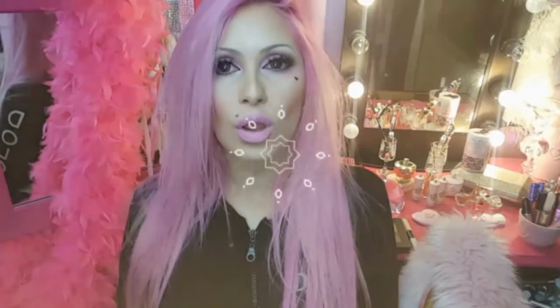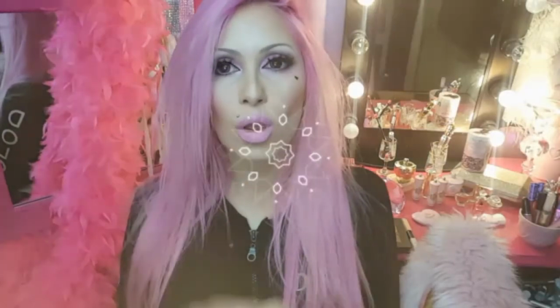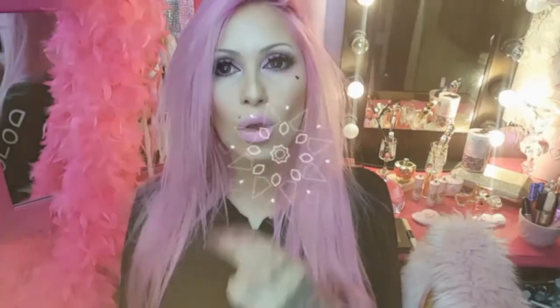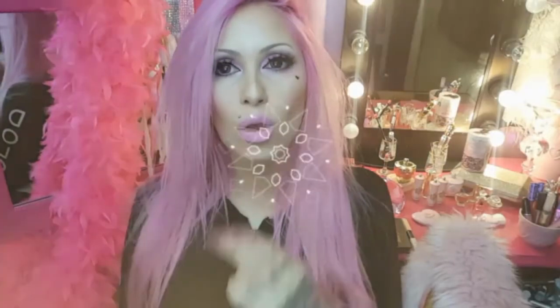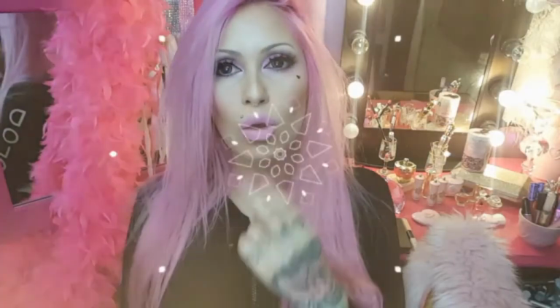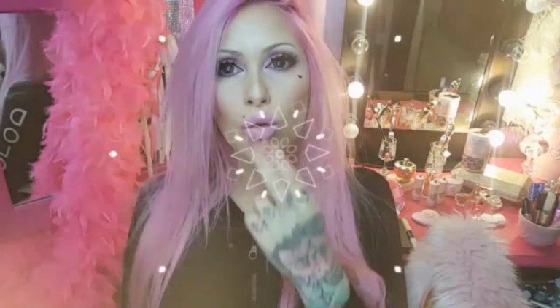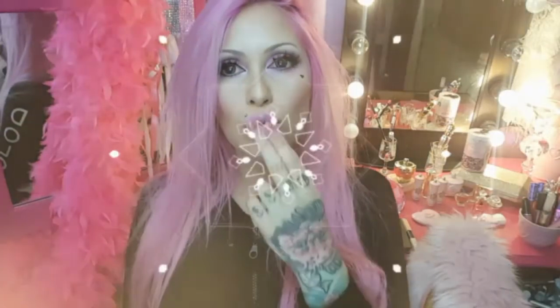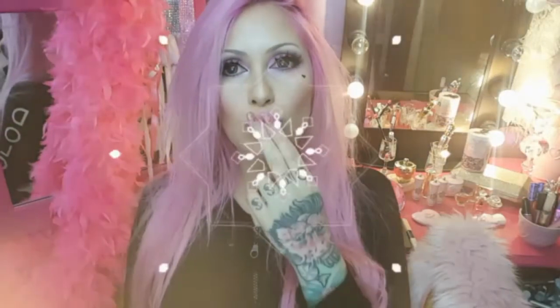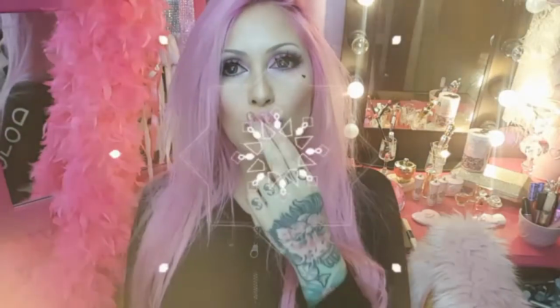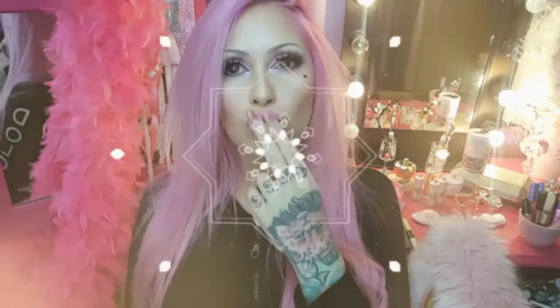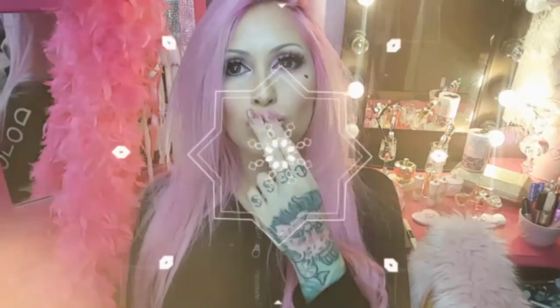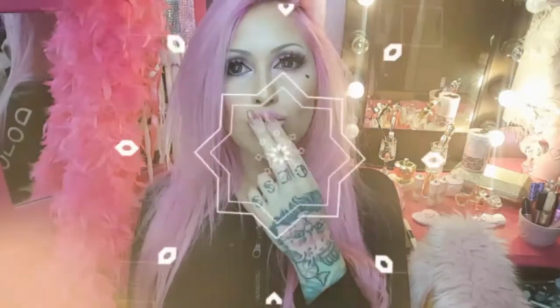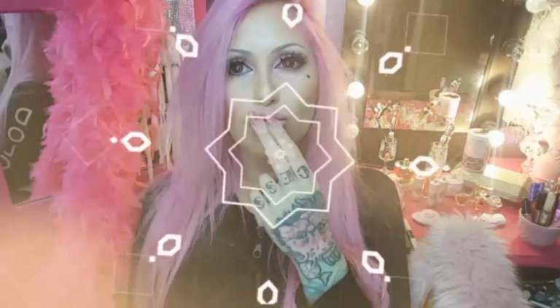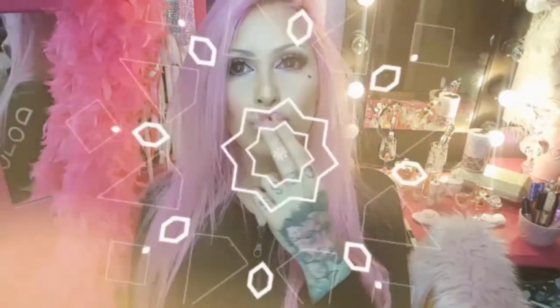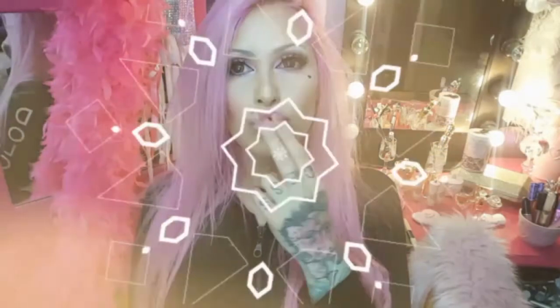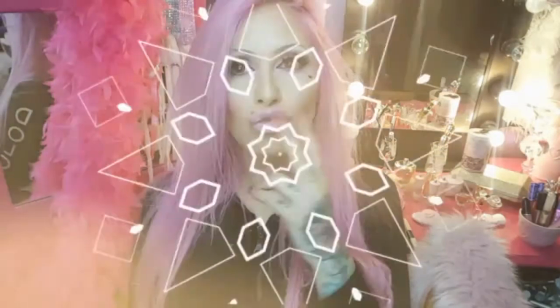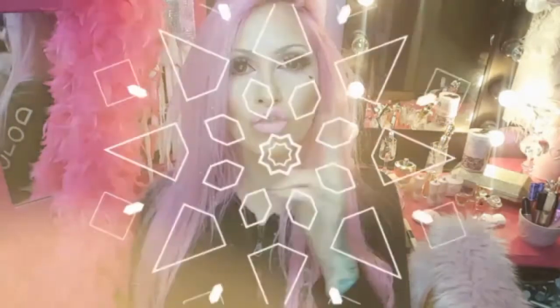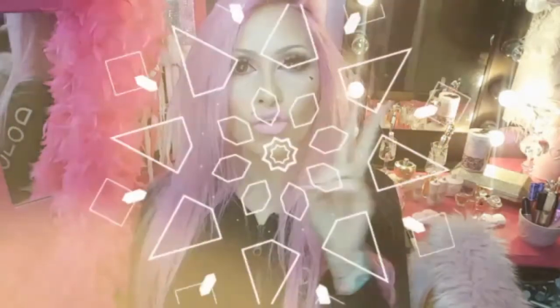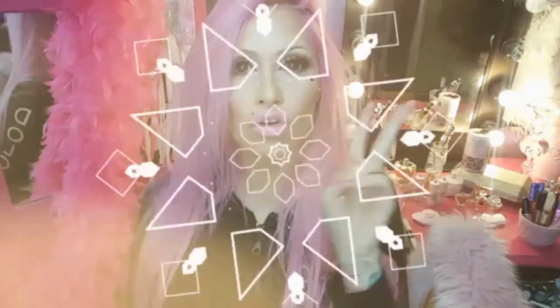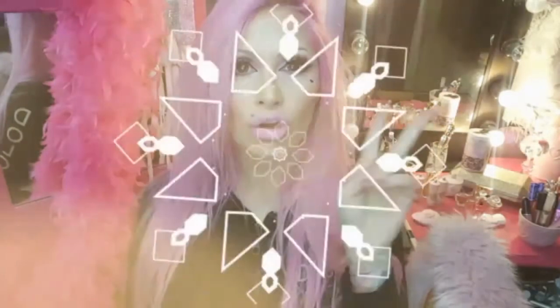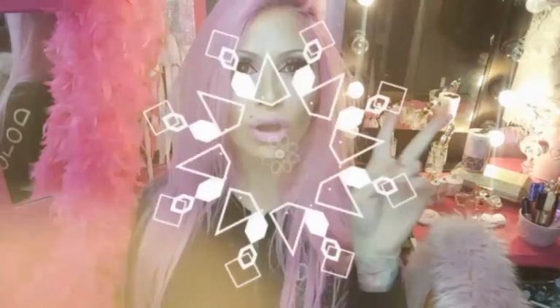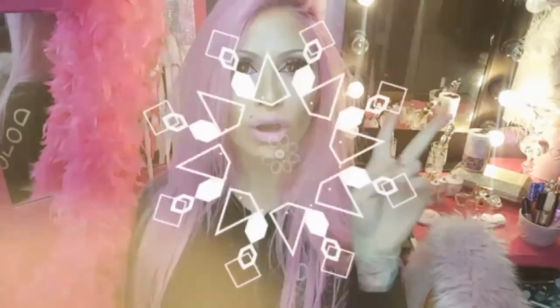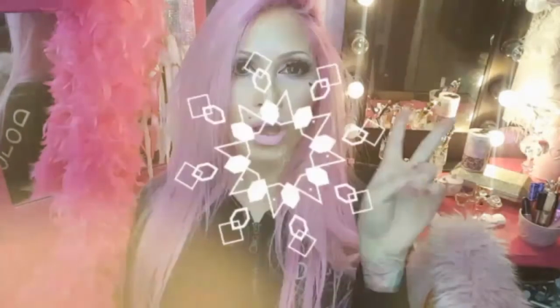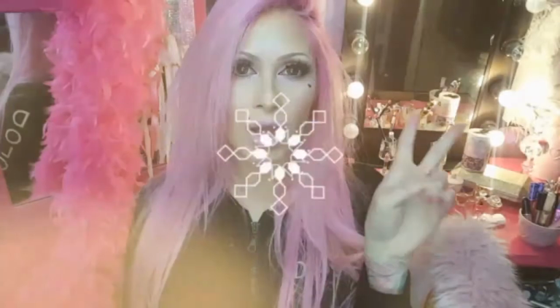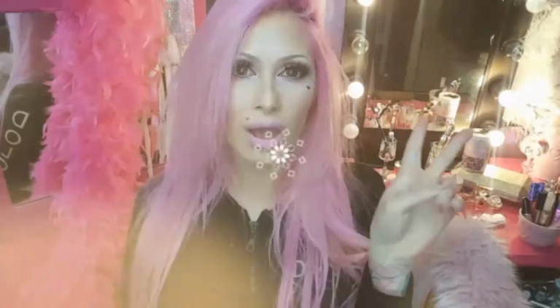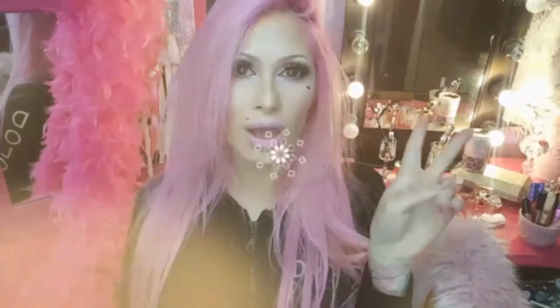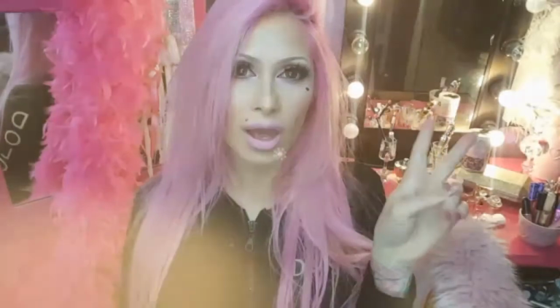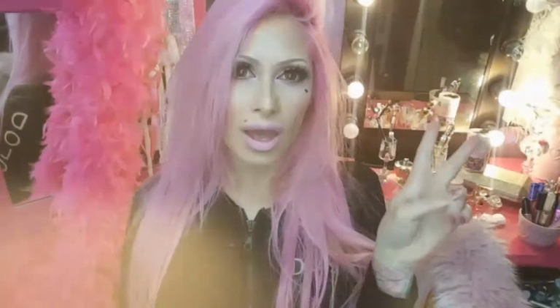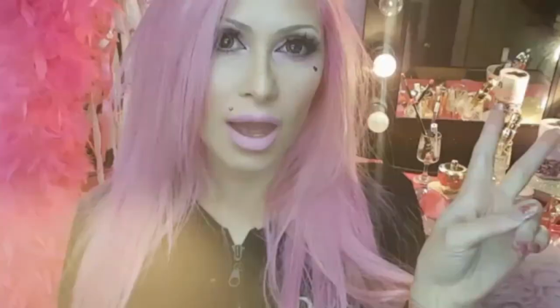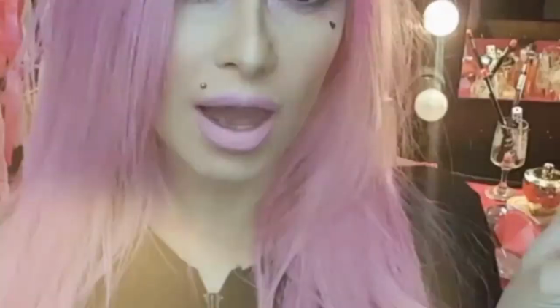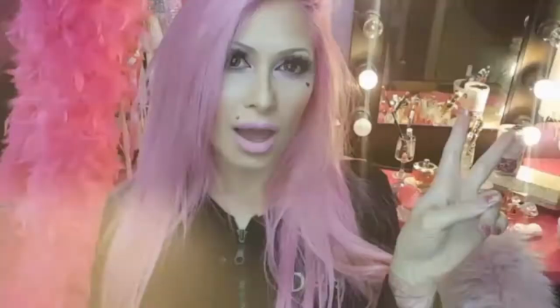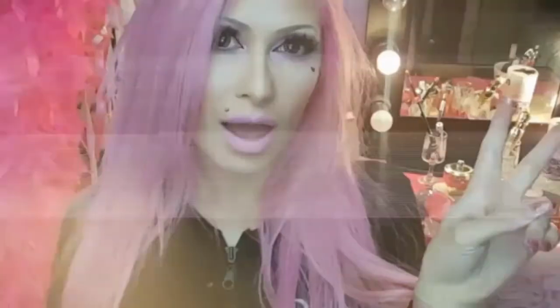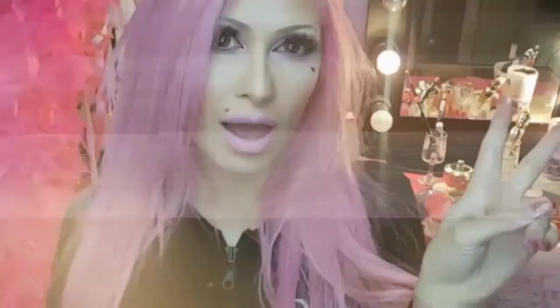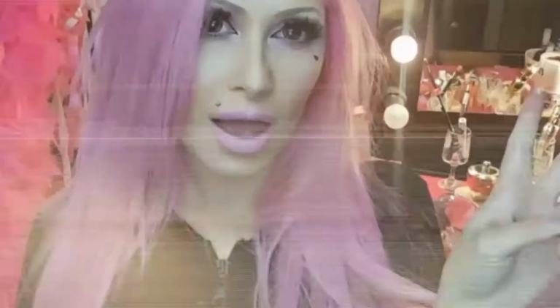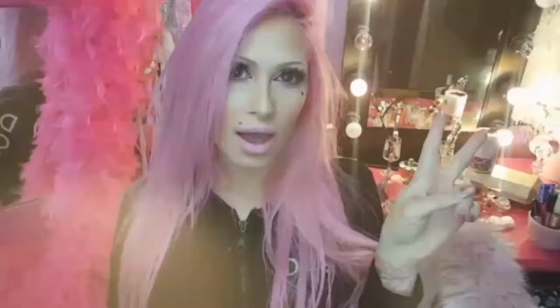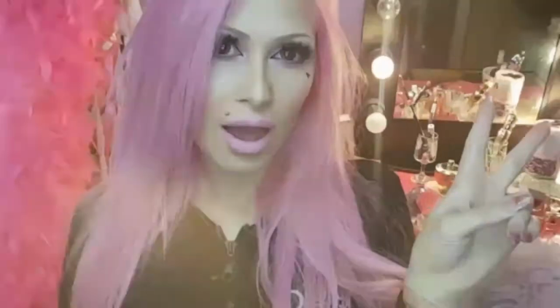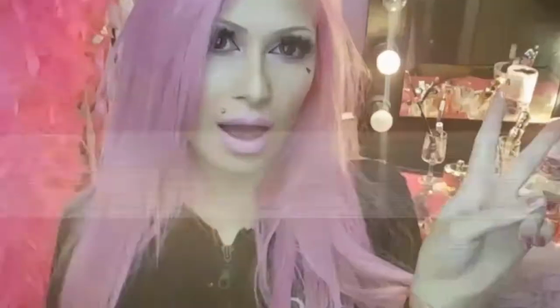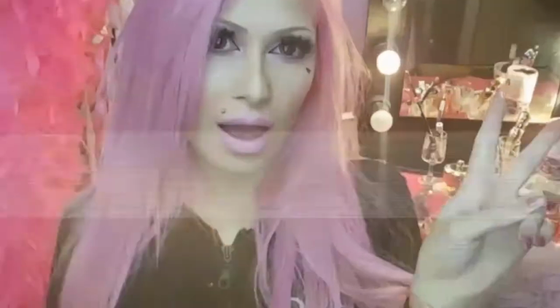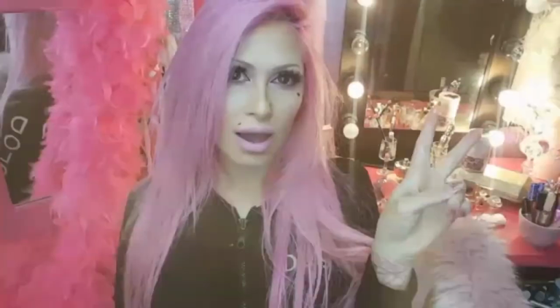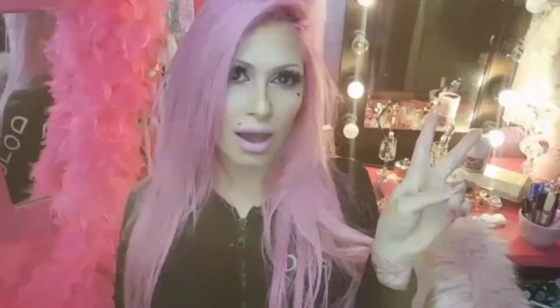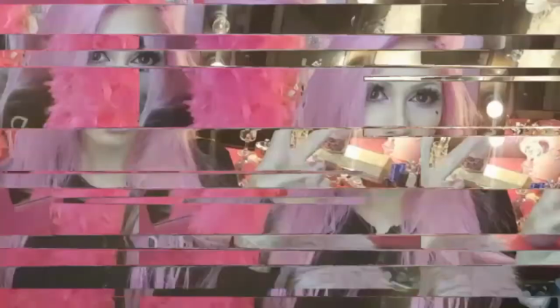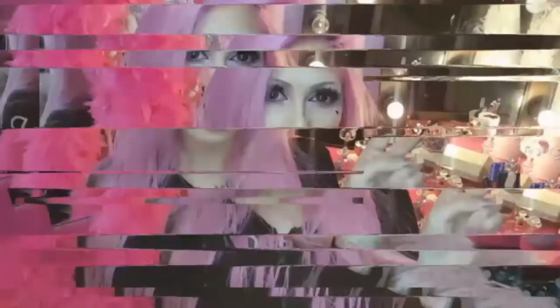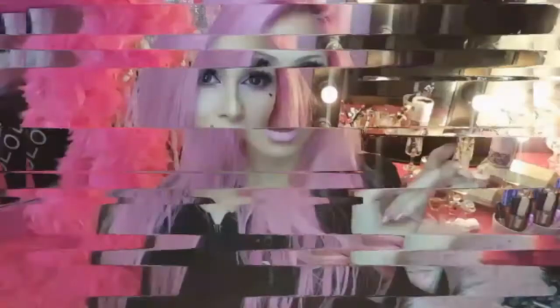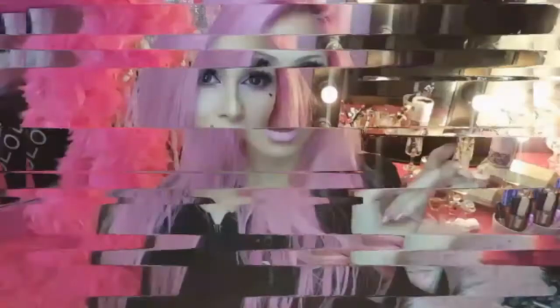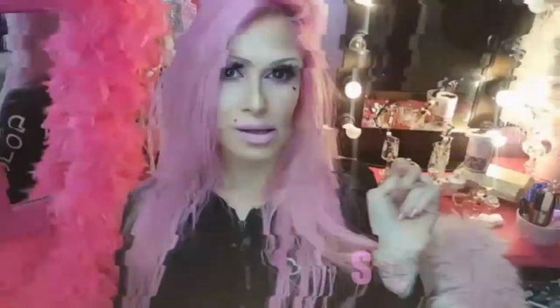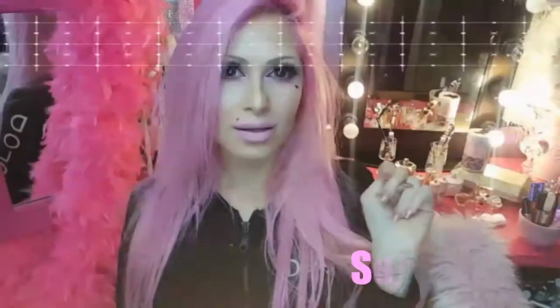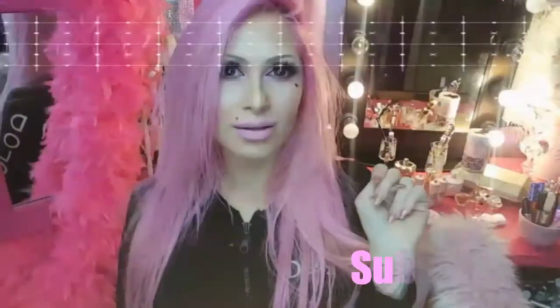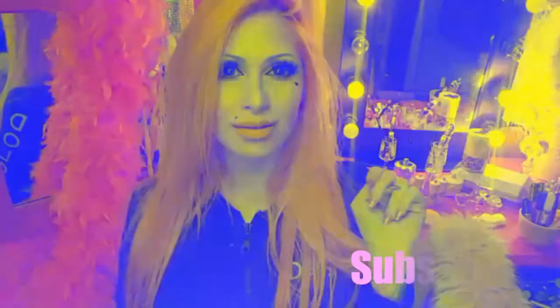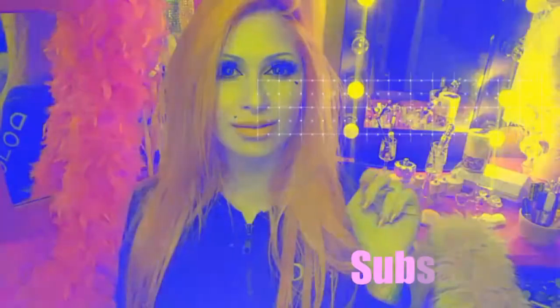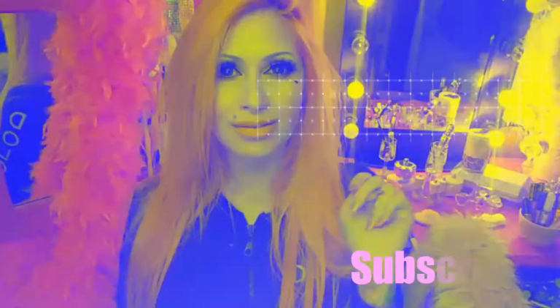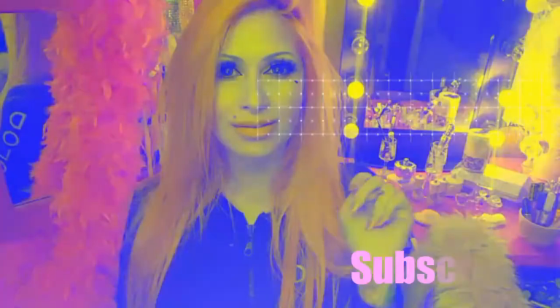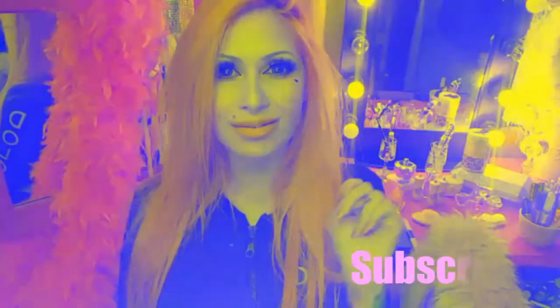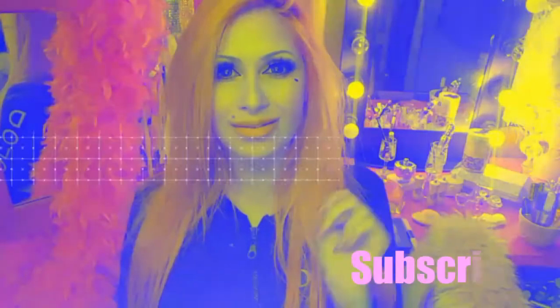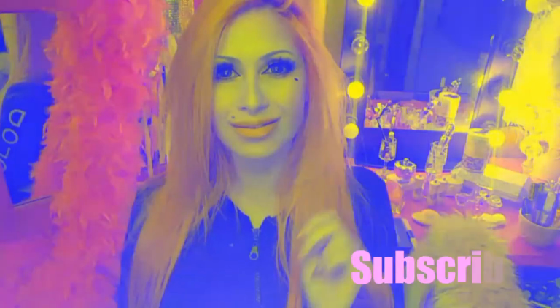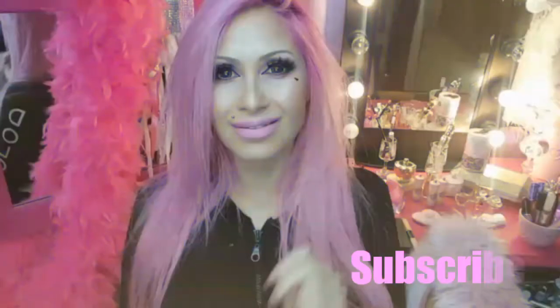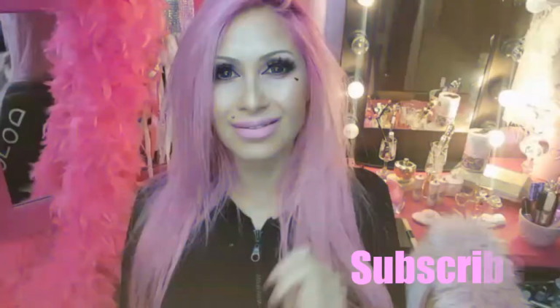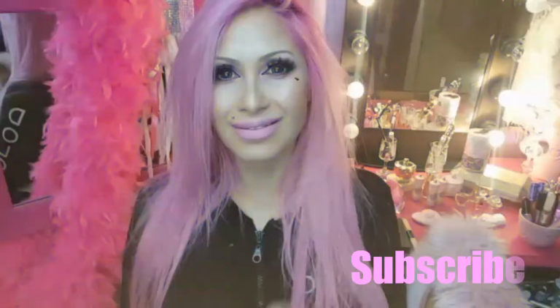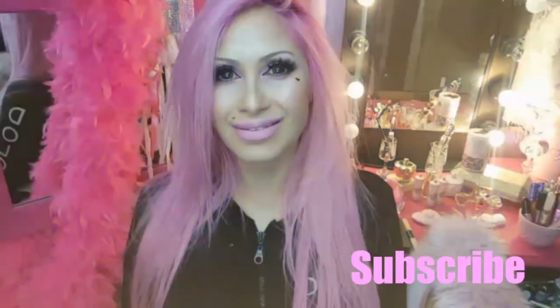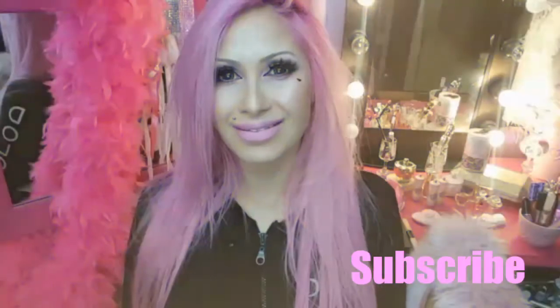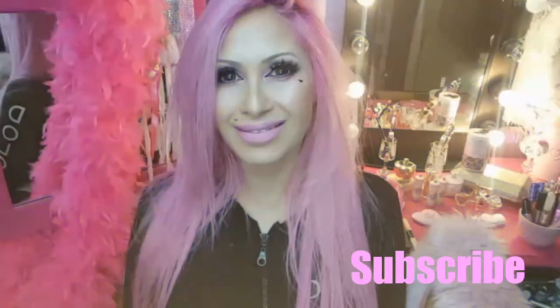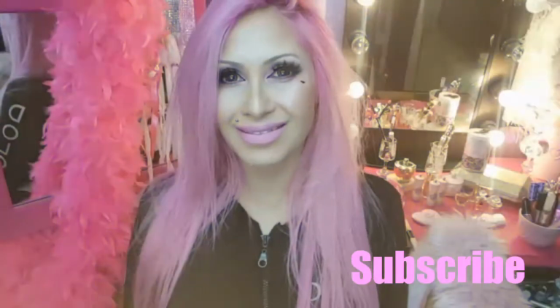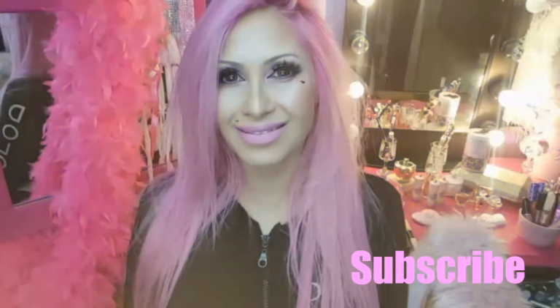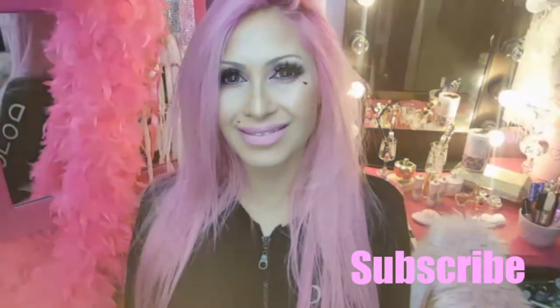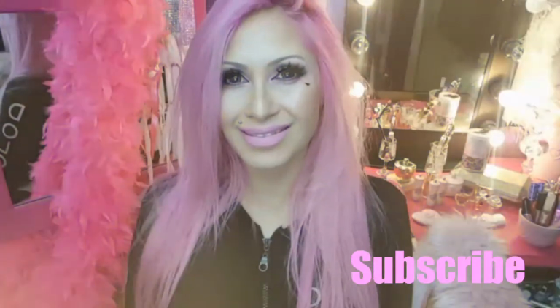Thank you for watching! Living Dolls loves you — please see the description box for all the products that I used in this tutorial.